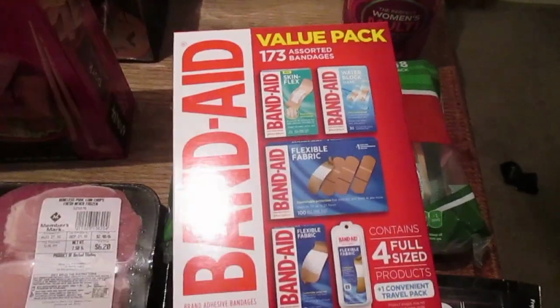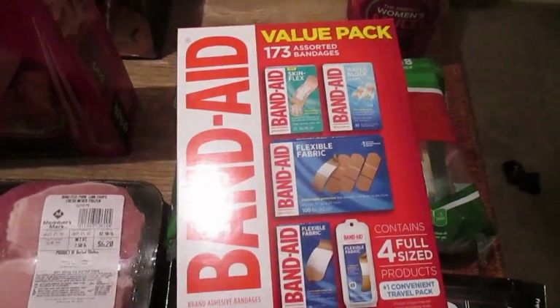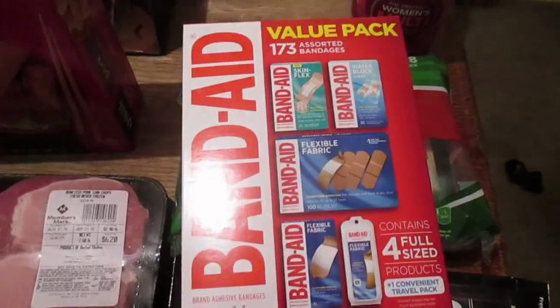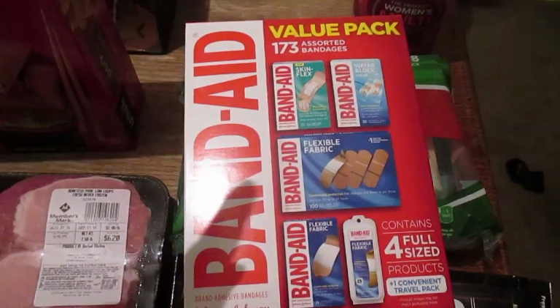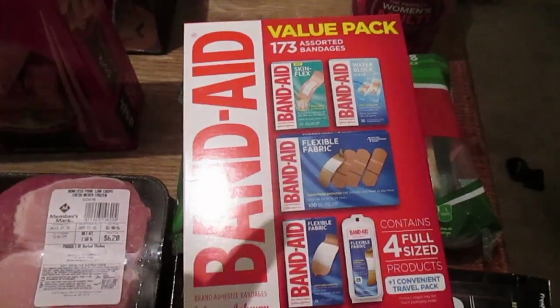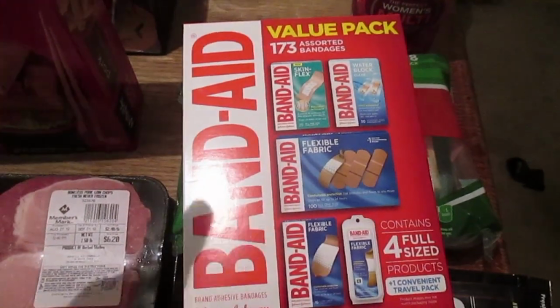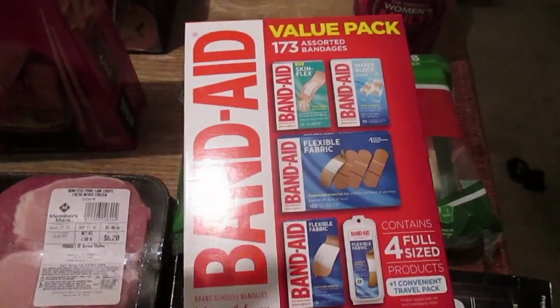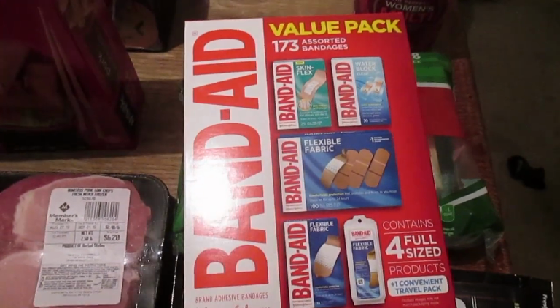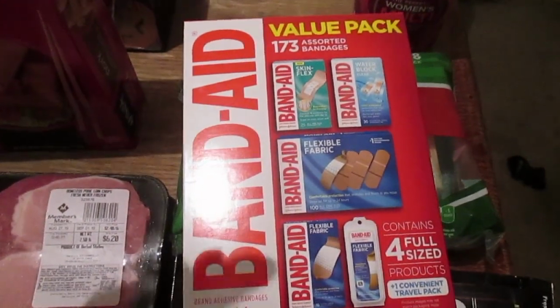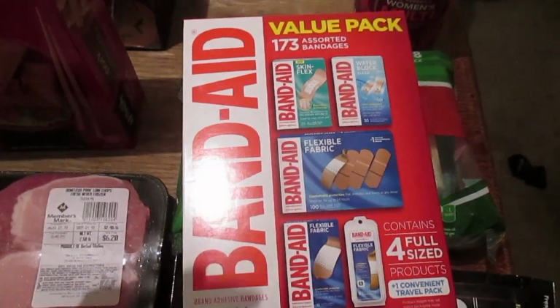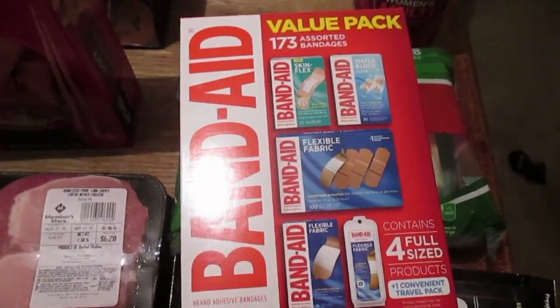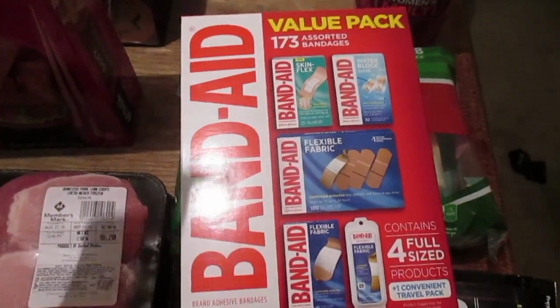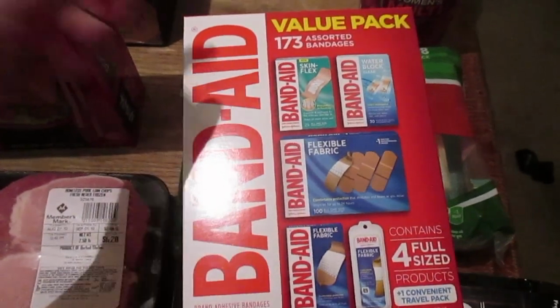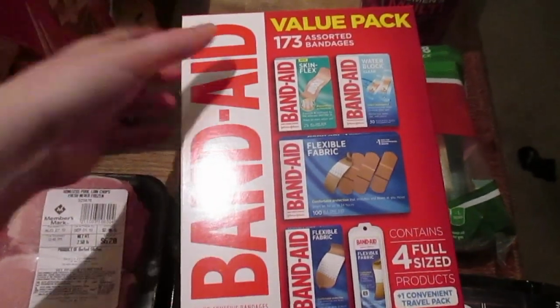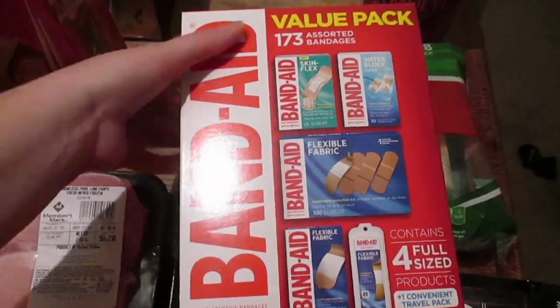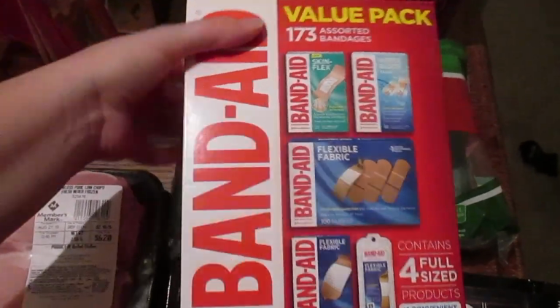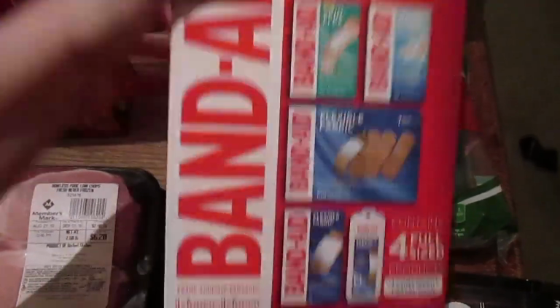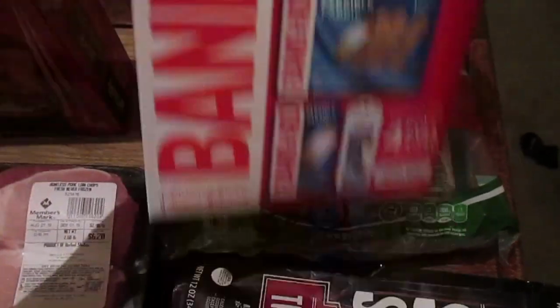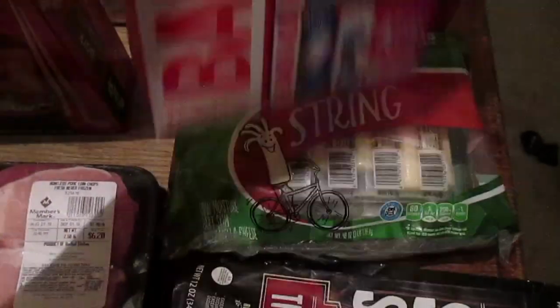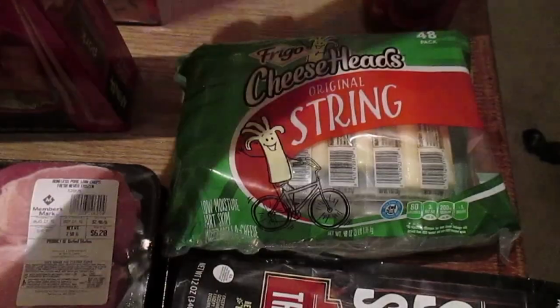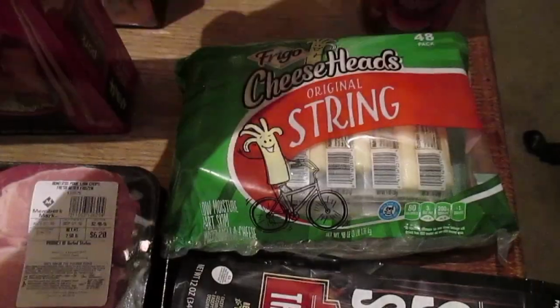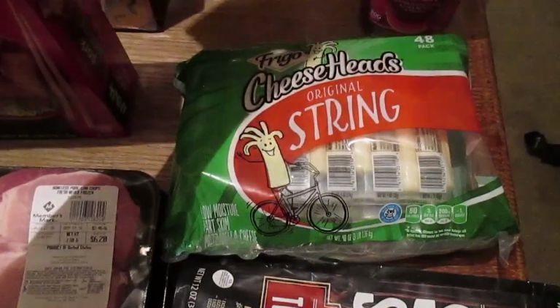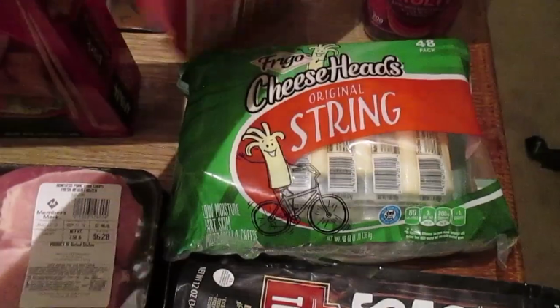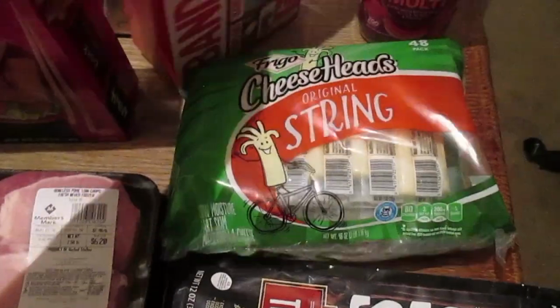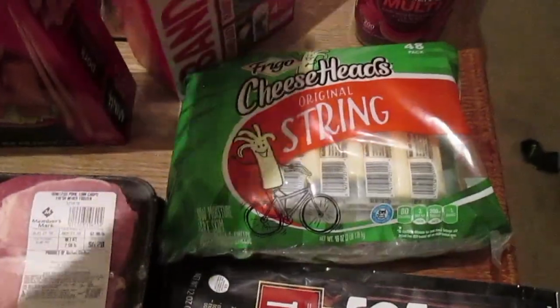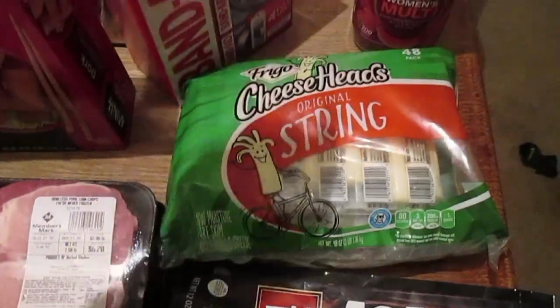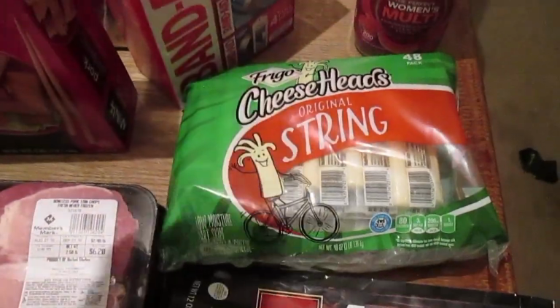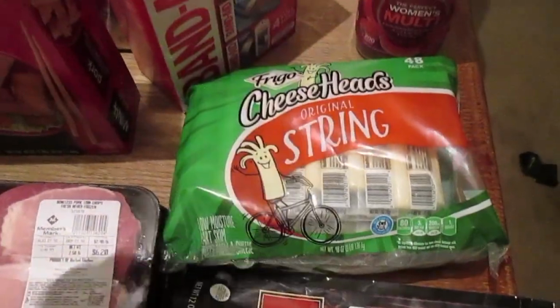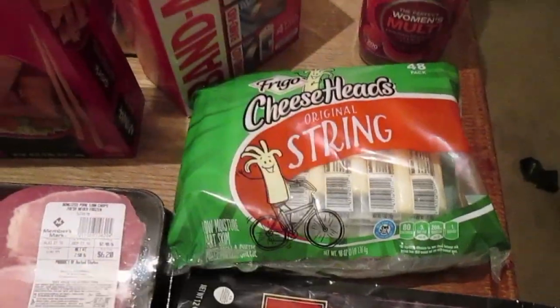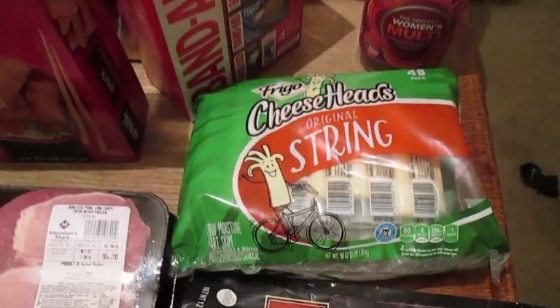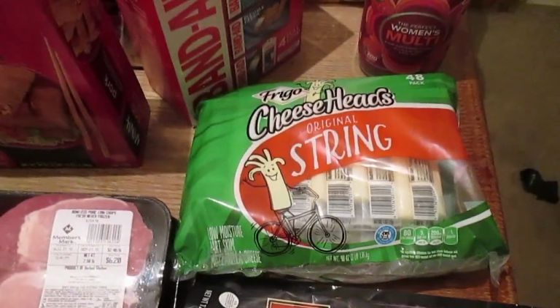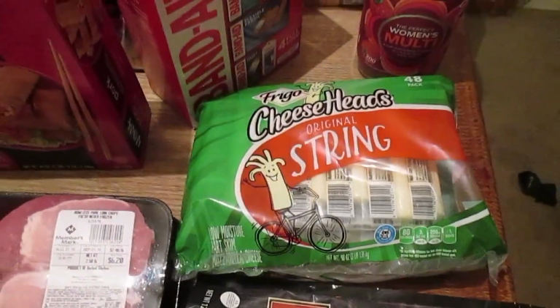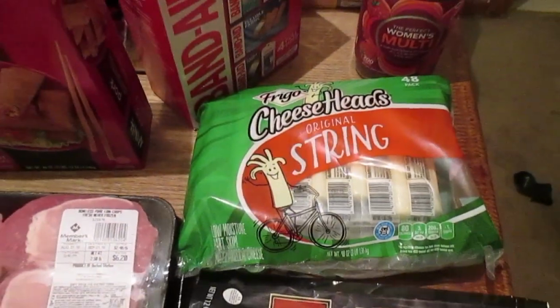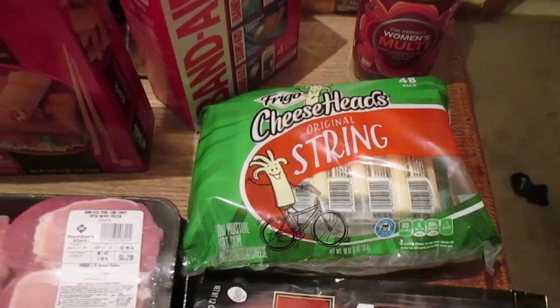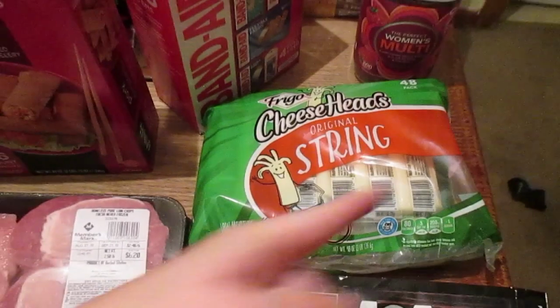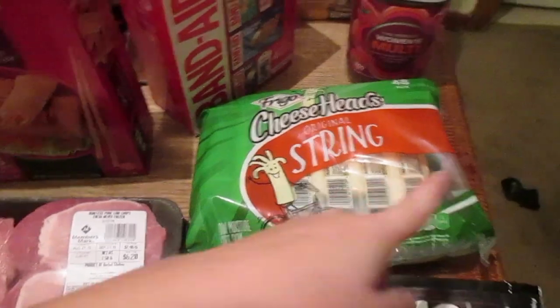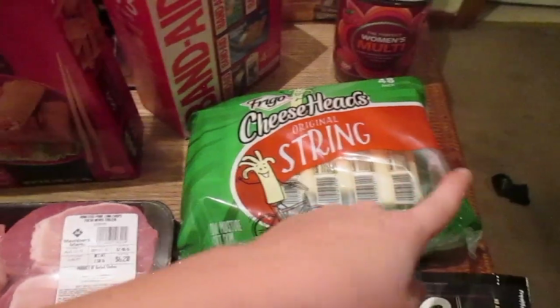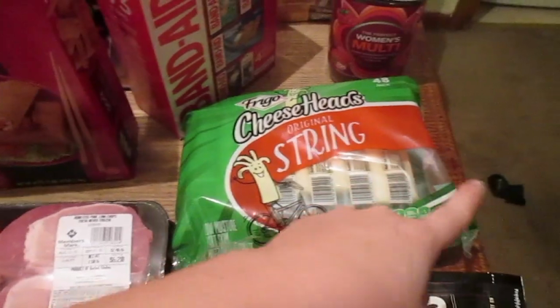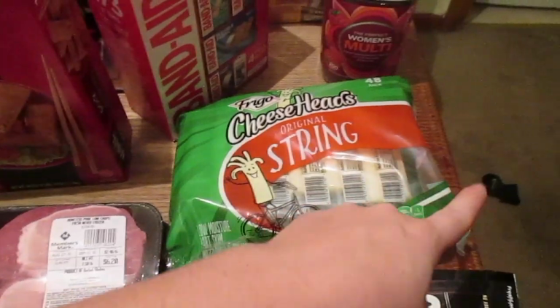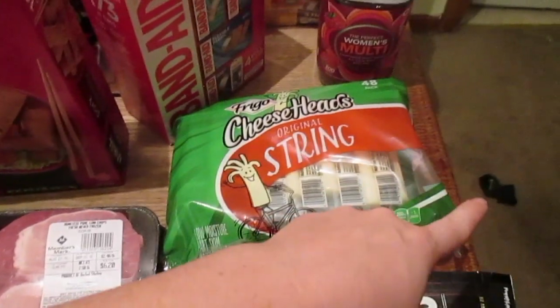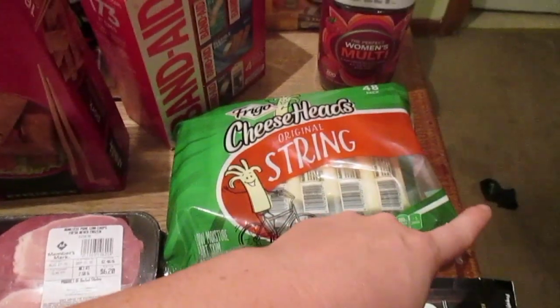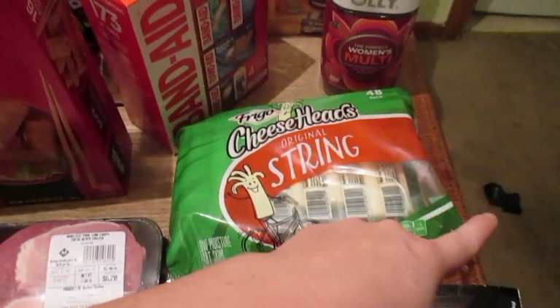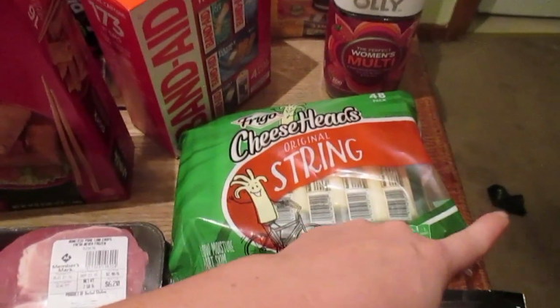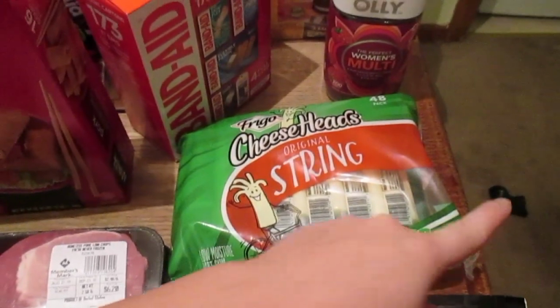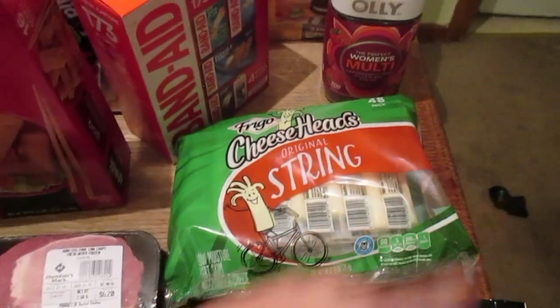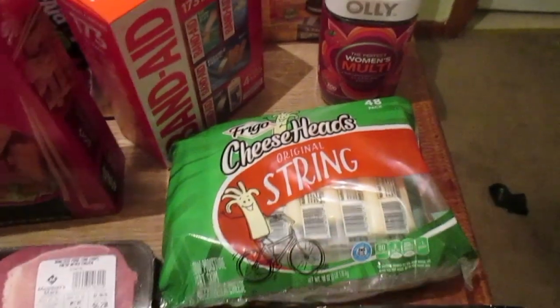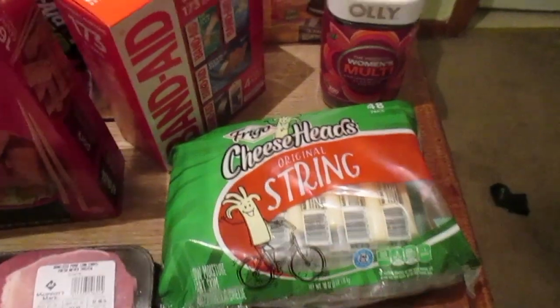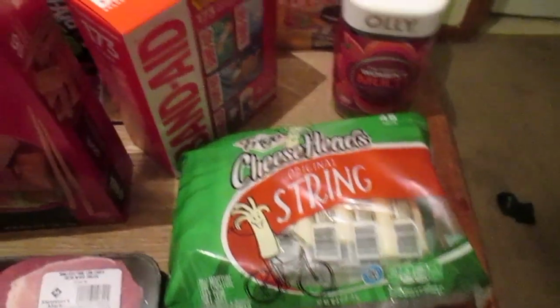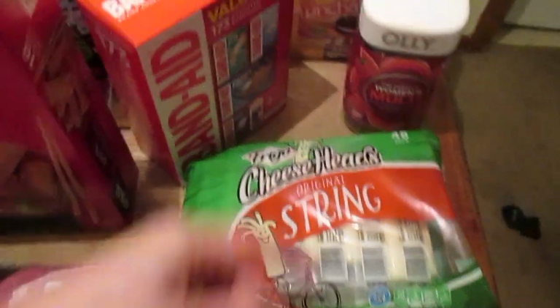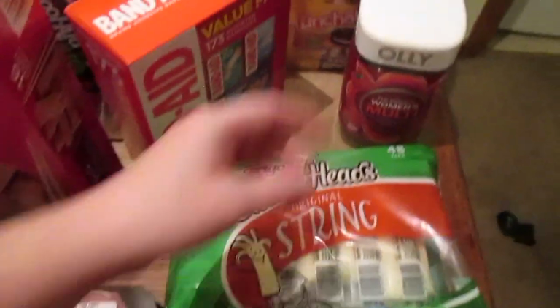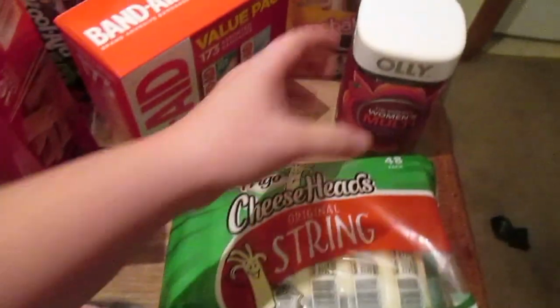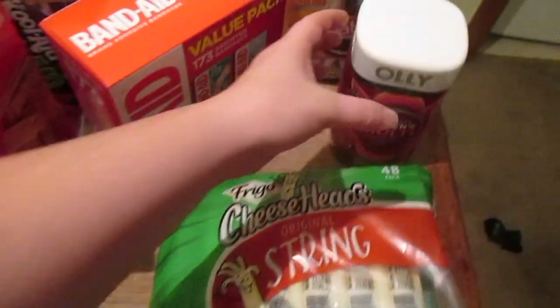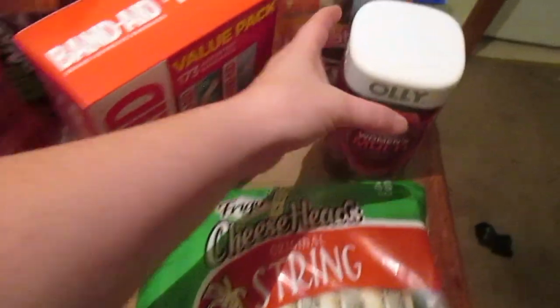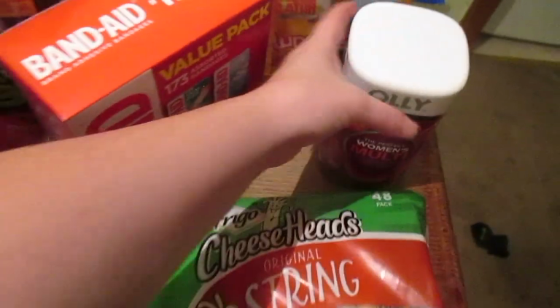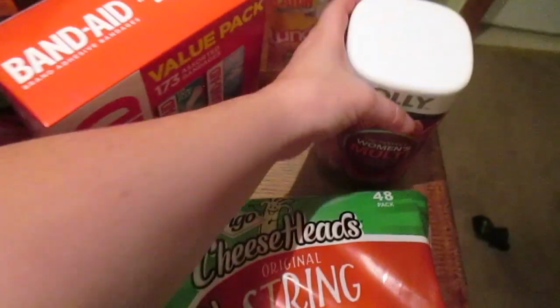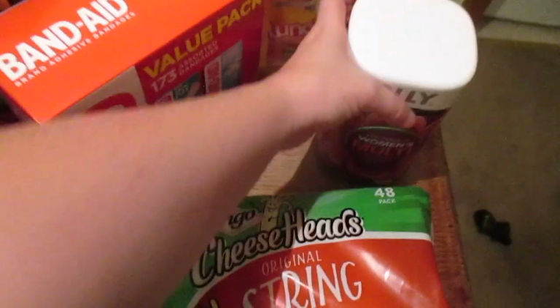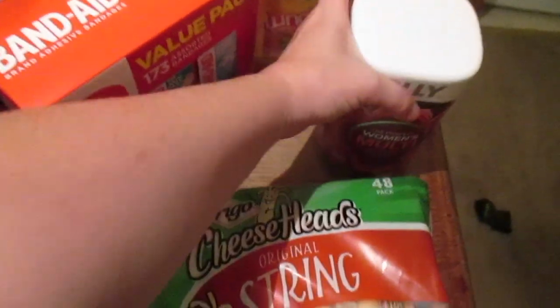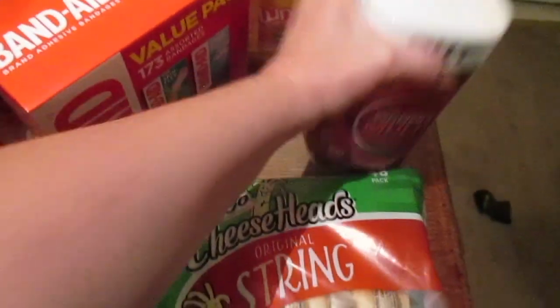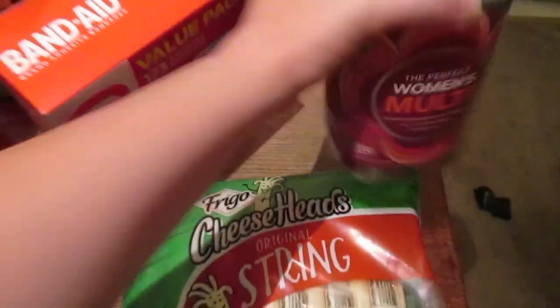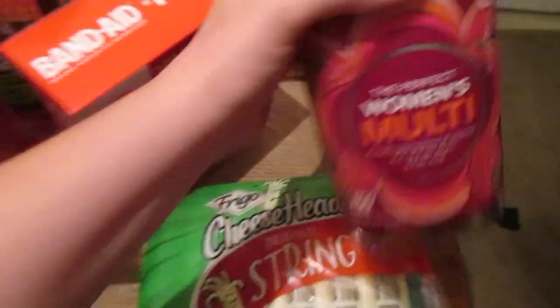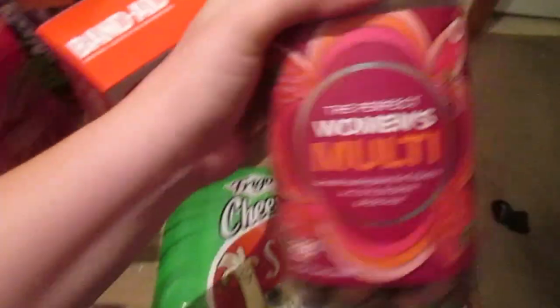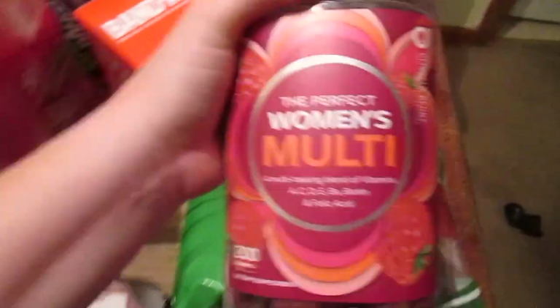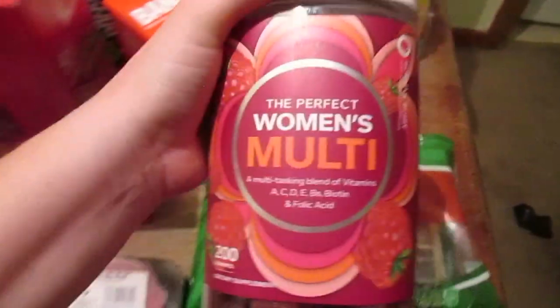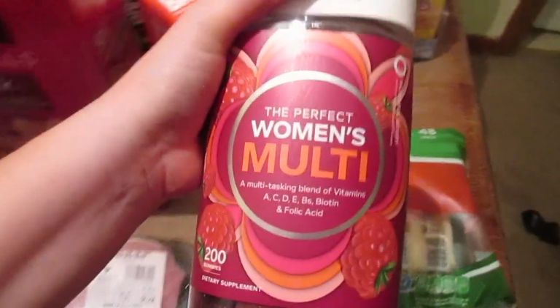I don't know about you guys, but in my house band-aids go like crazy, so I got a value pack of band-aids because it's needed.